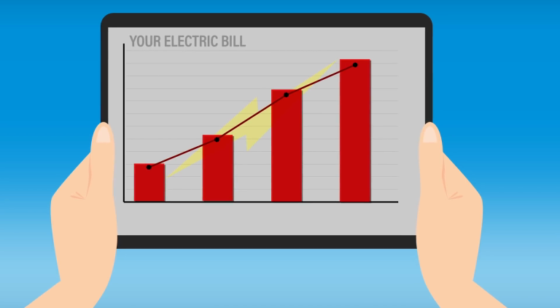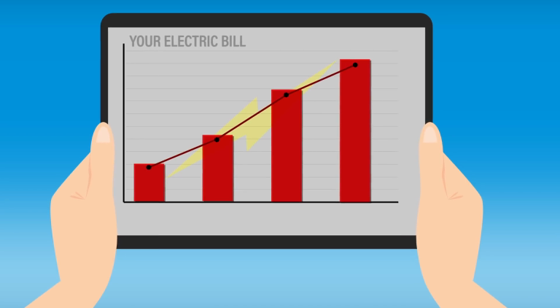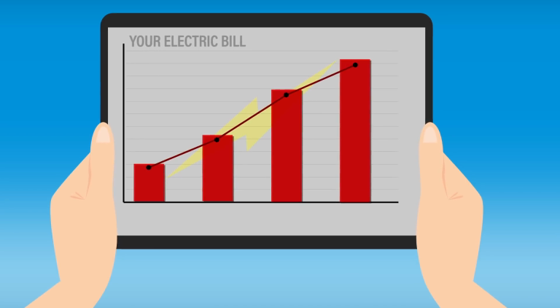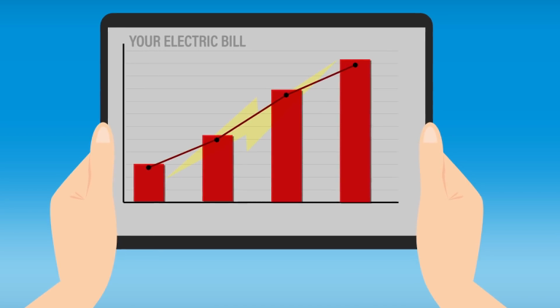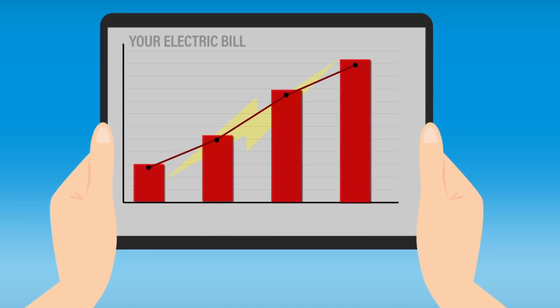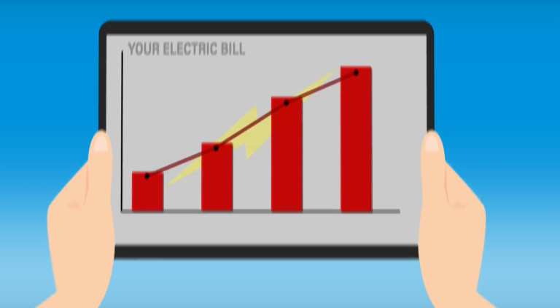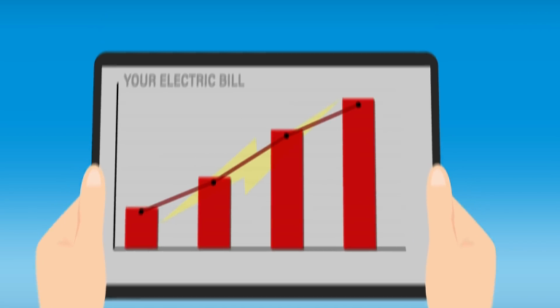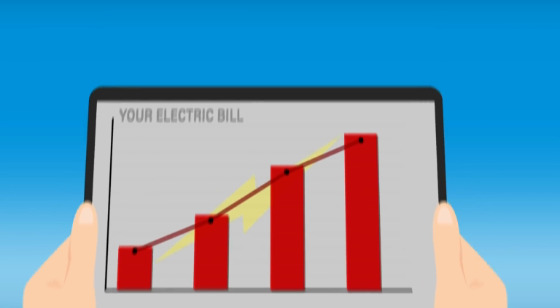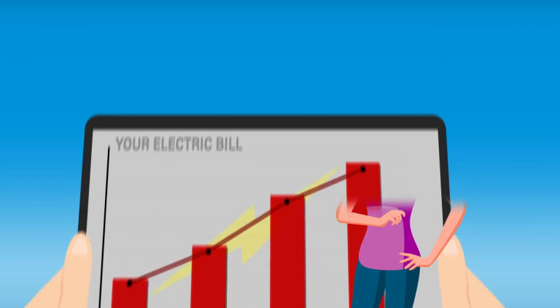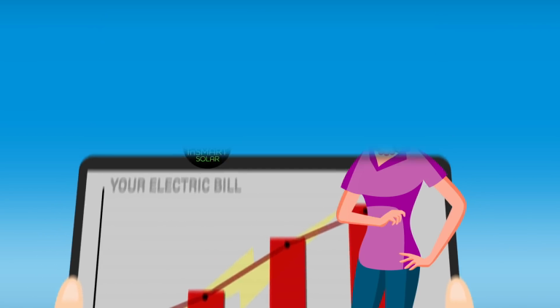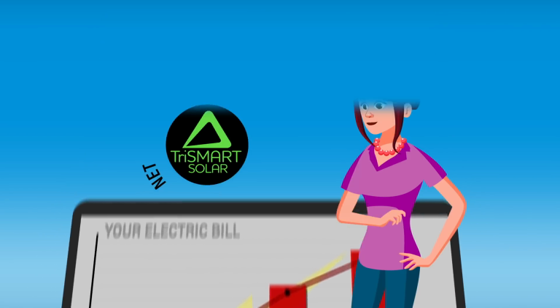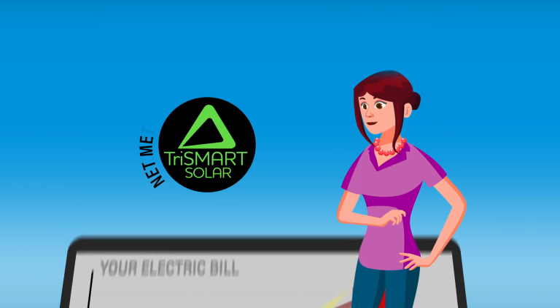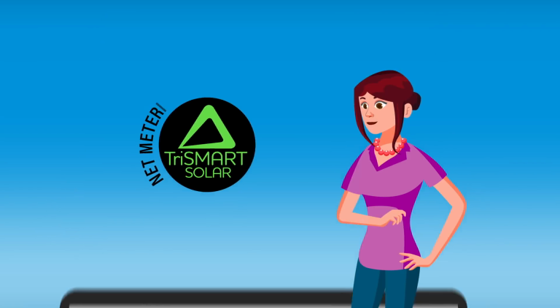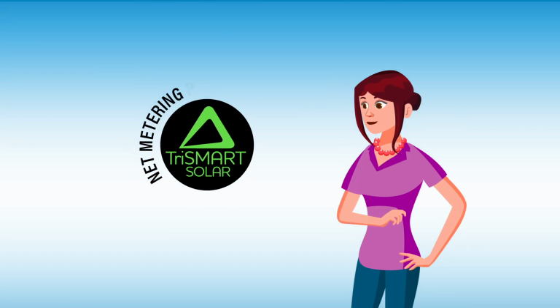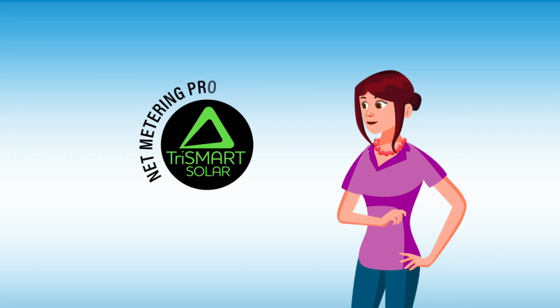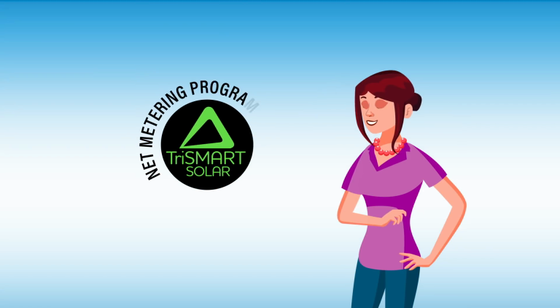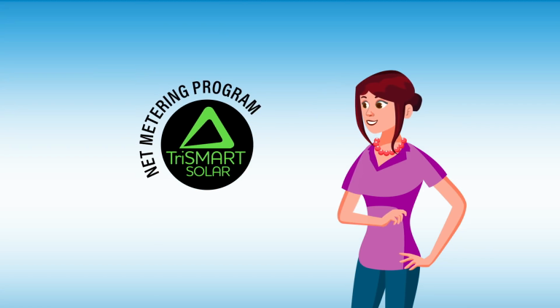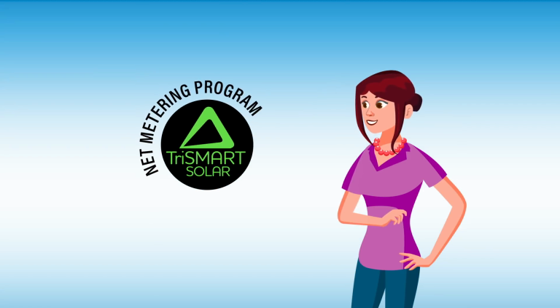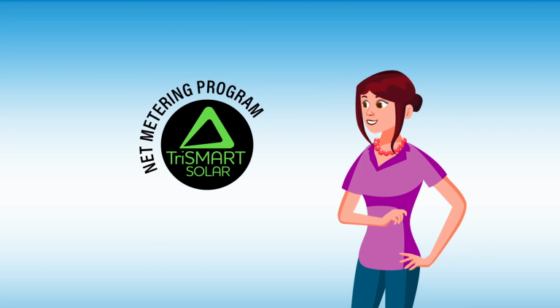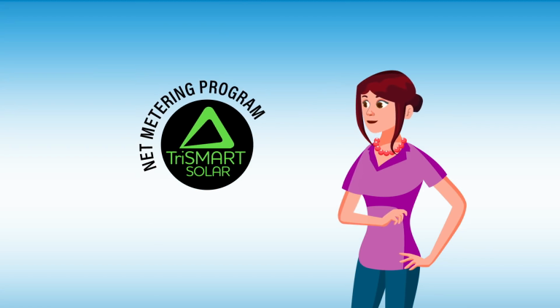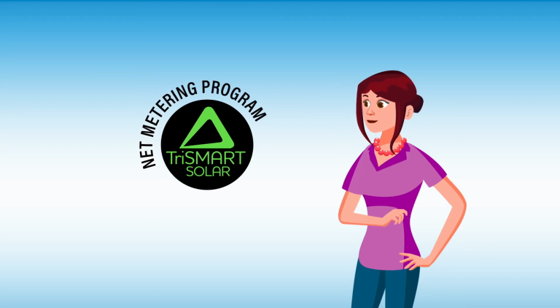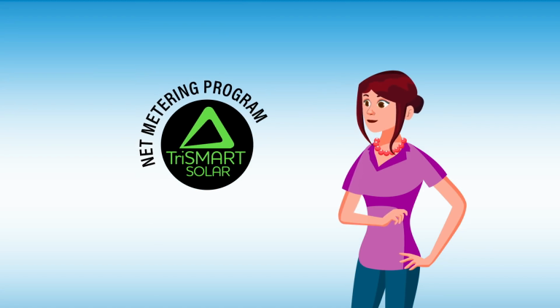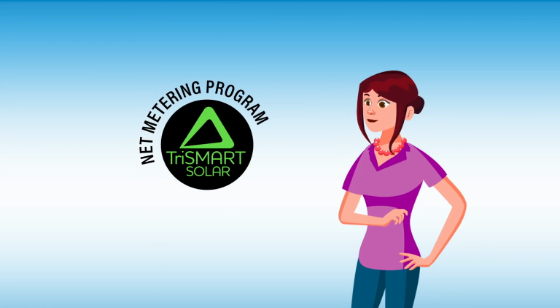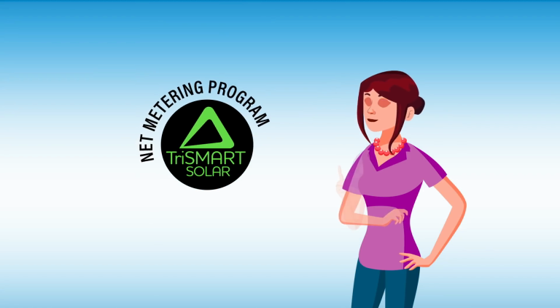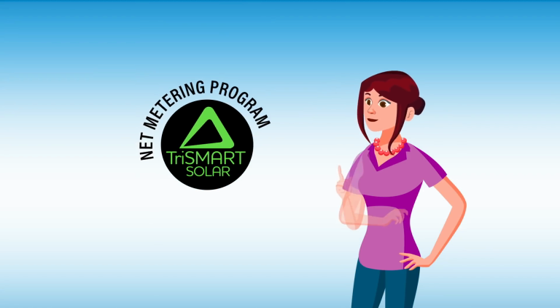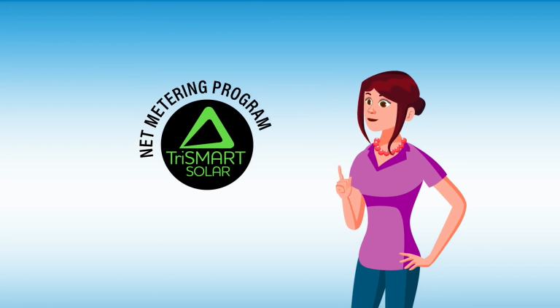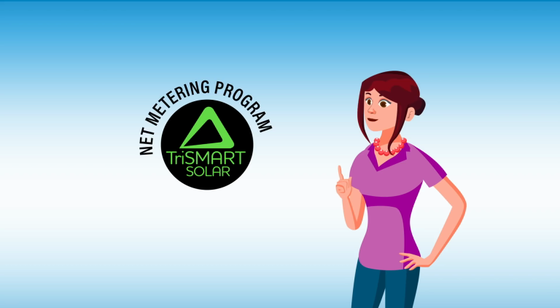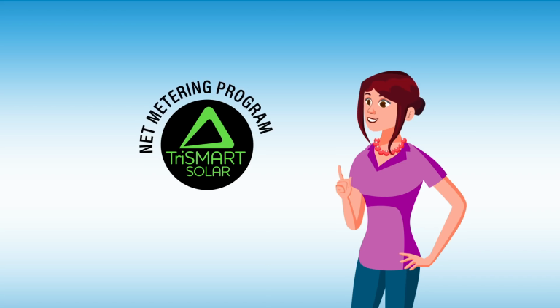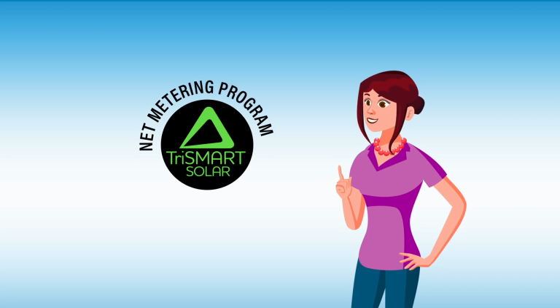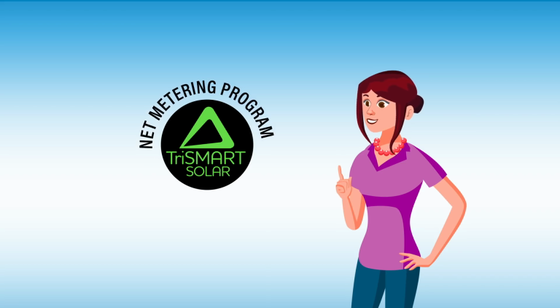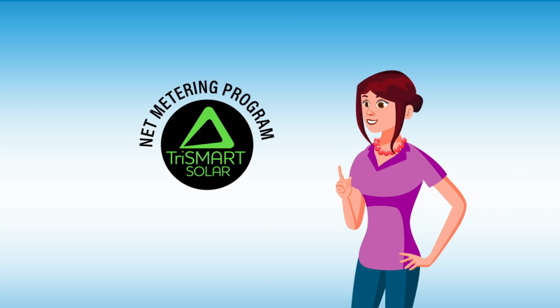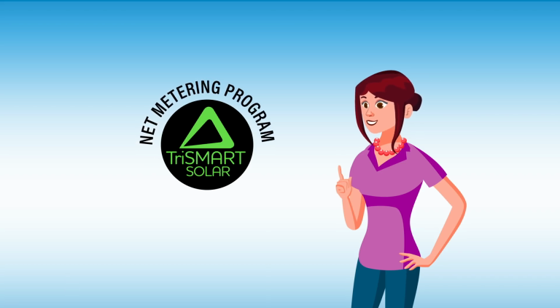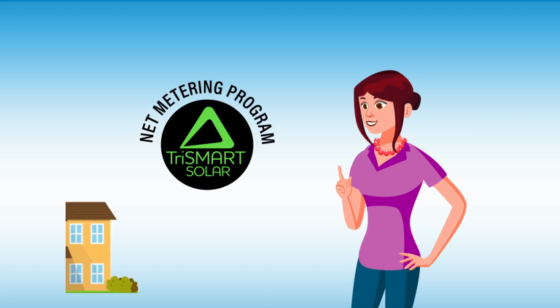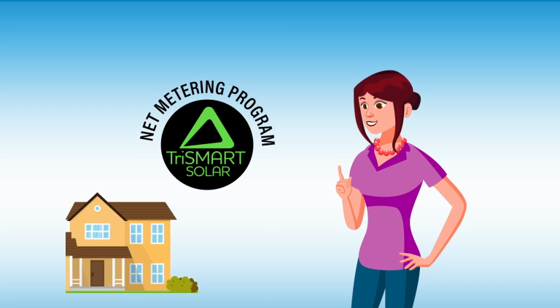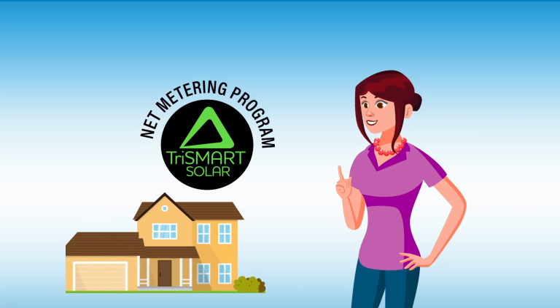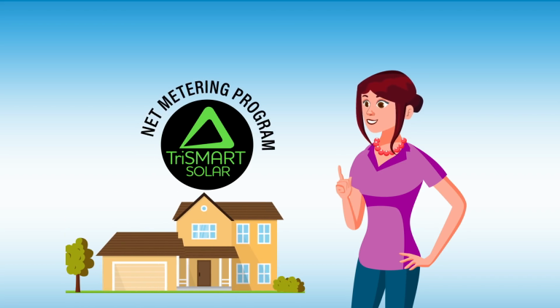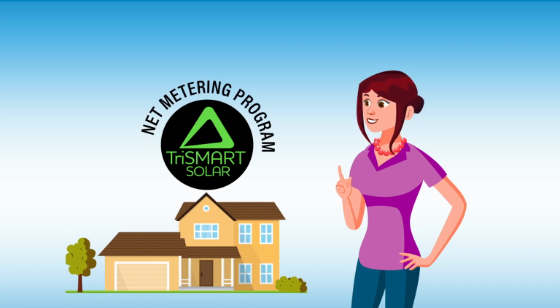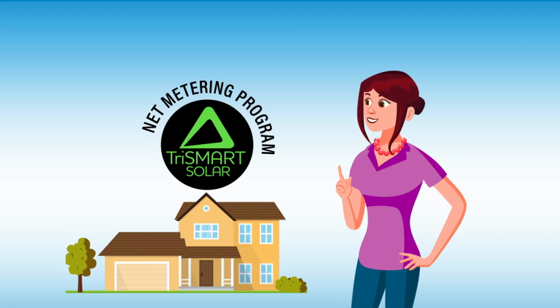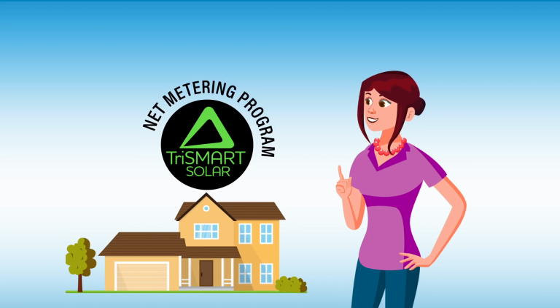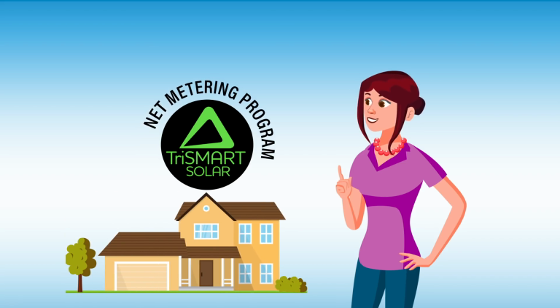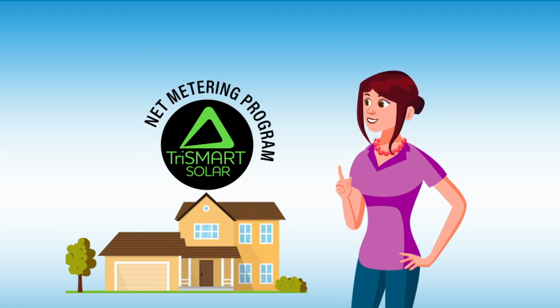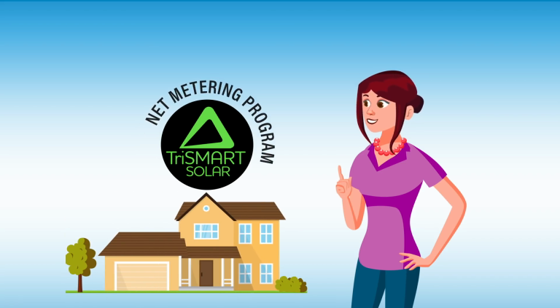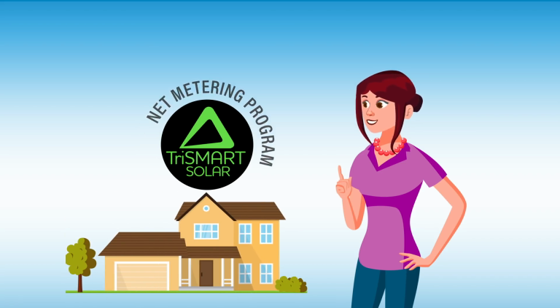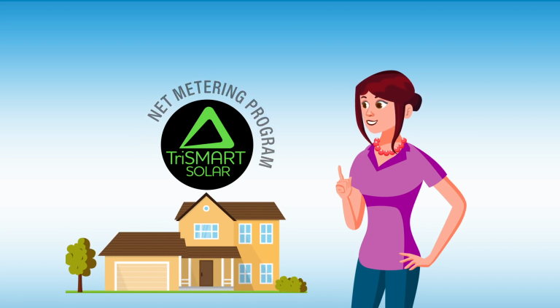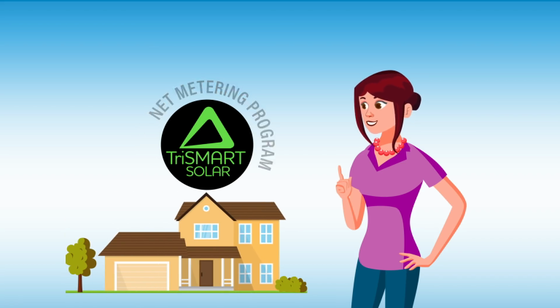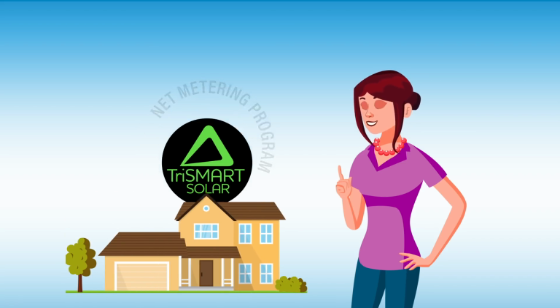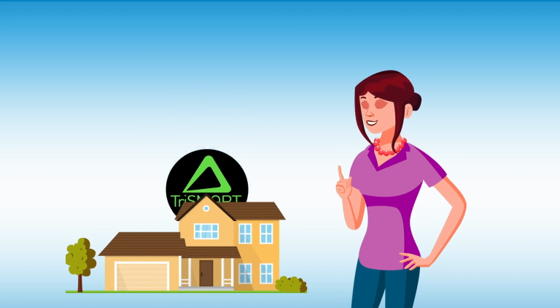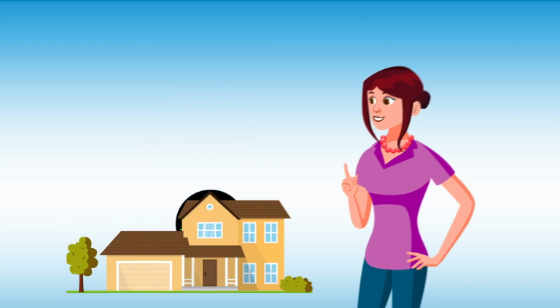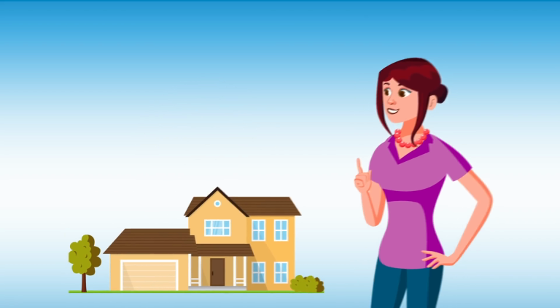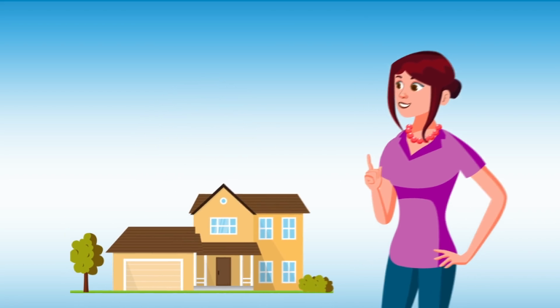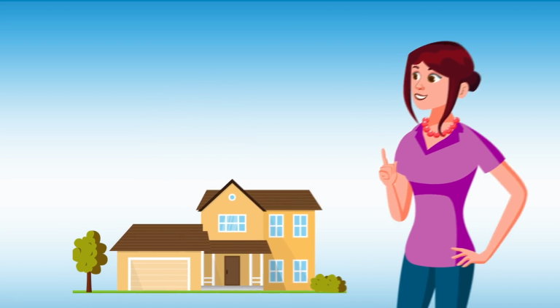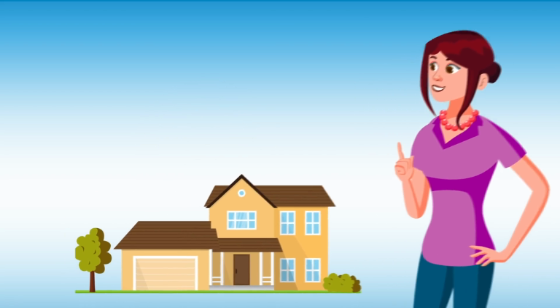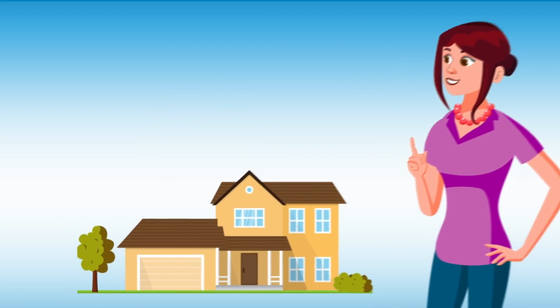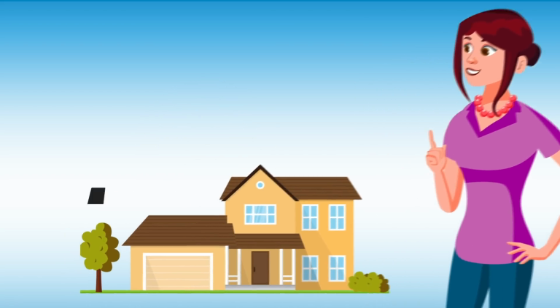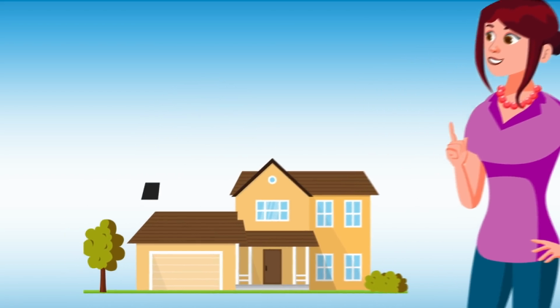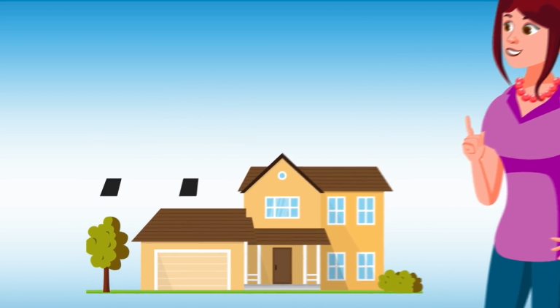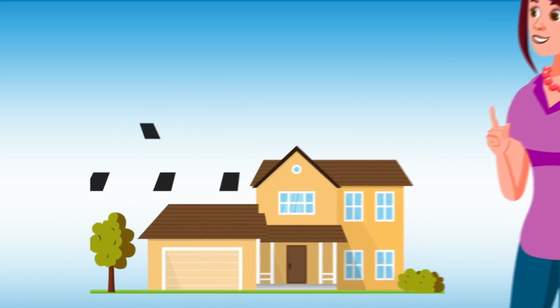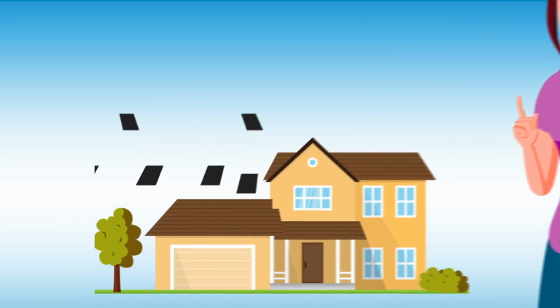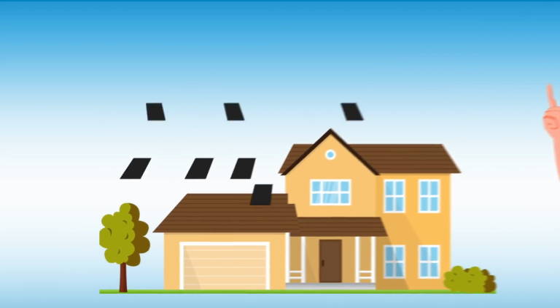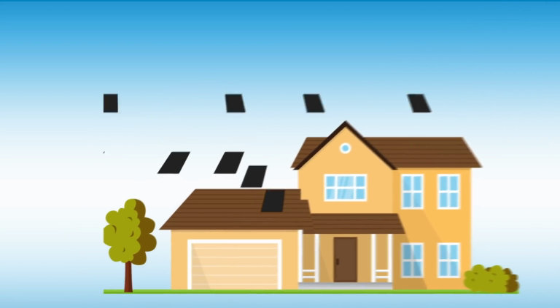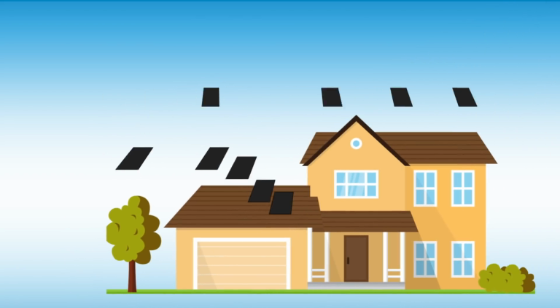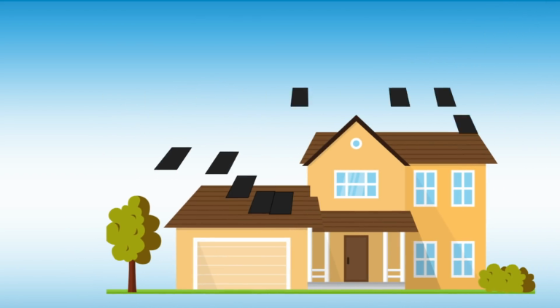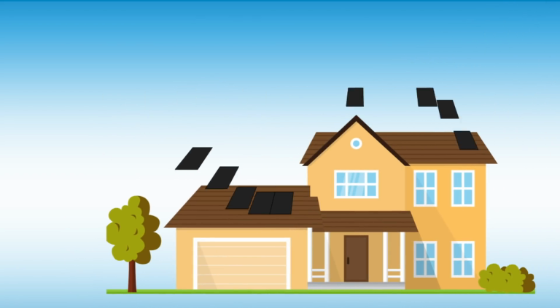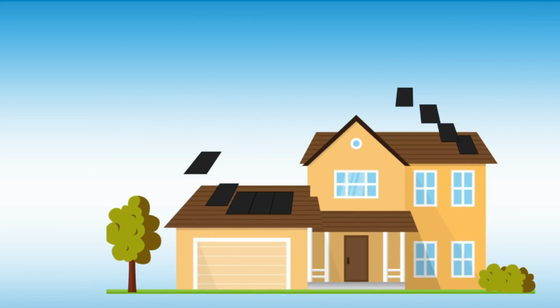Then, one day, Debbie learns about a net metering program and decides to install solar panels on the roof of her house.